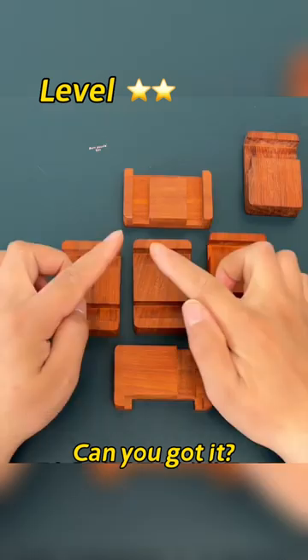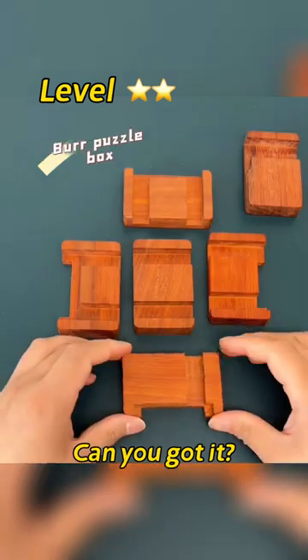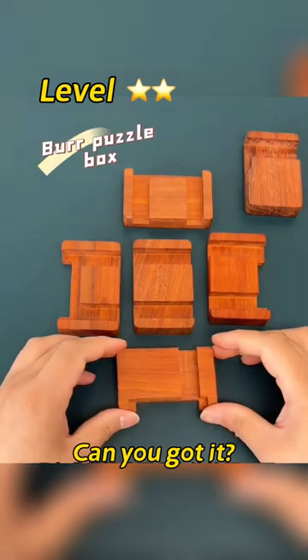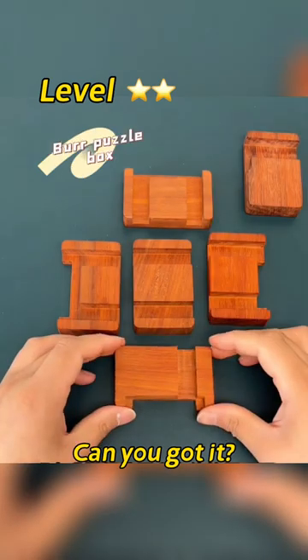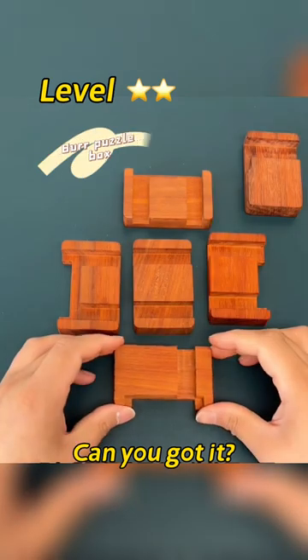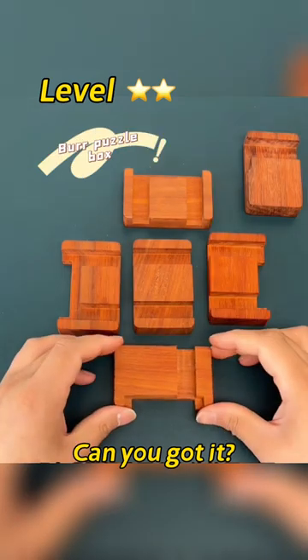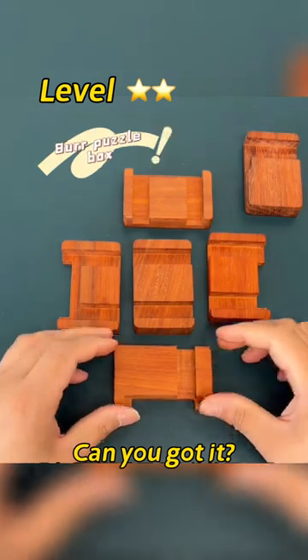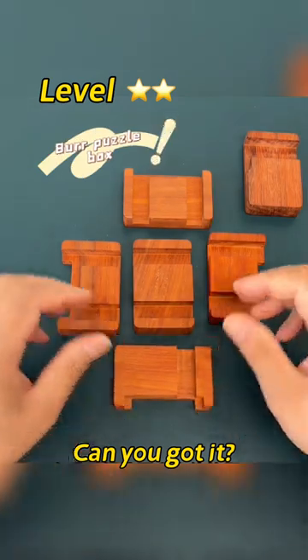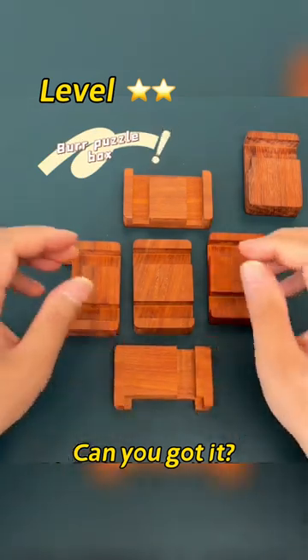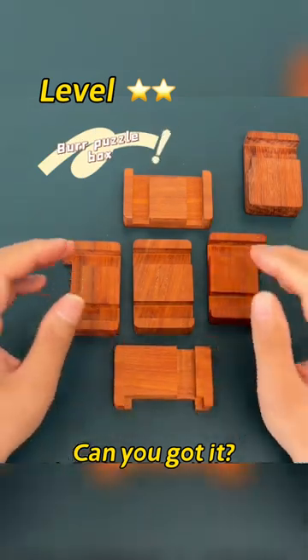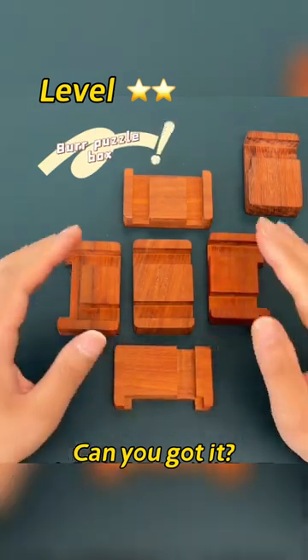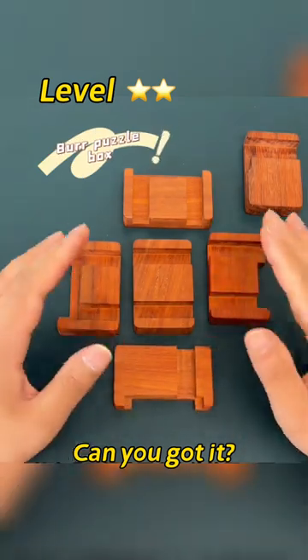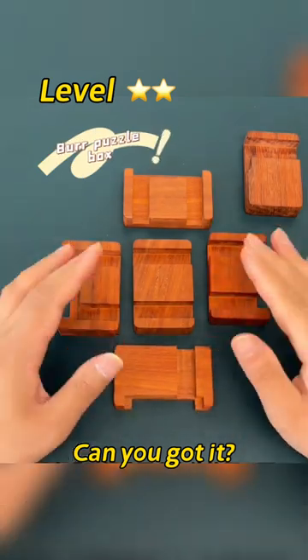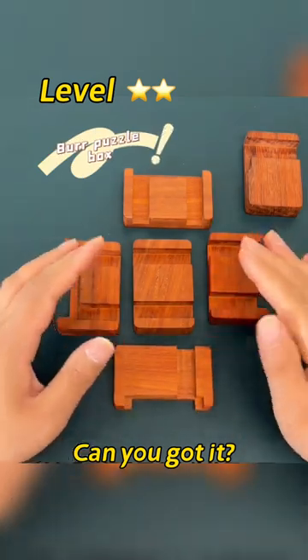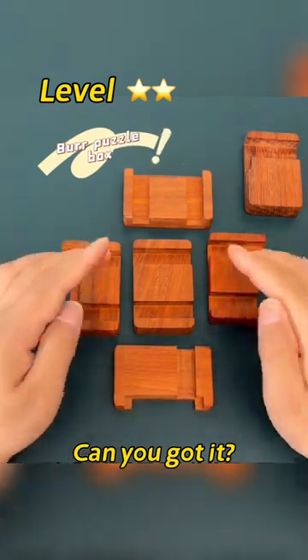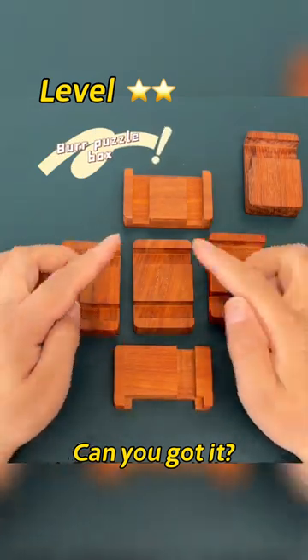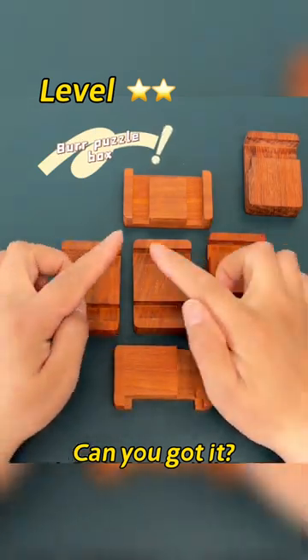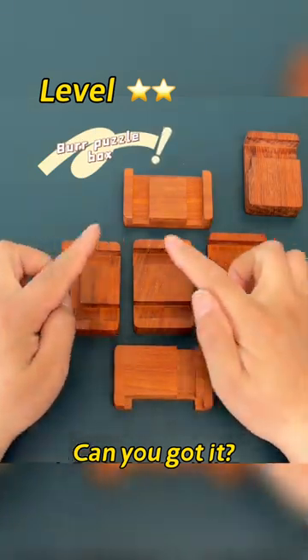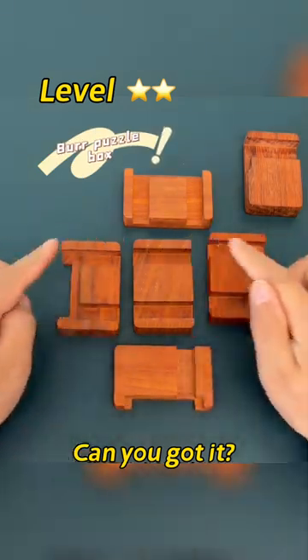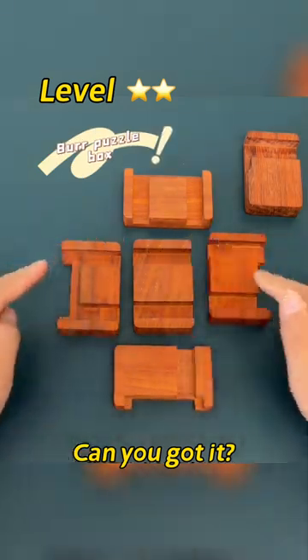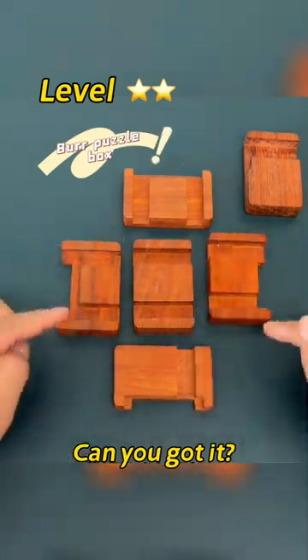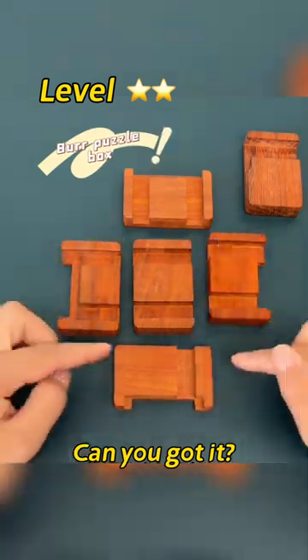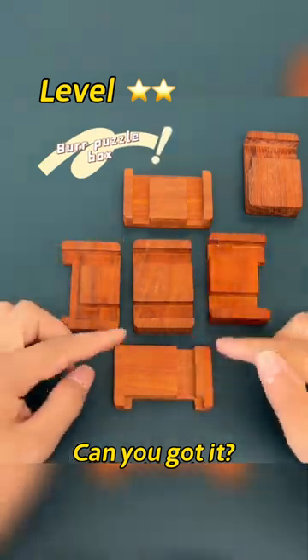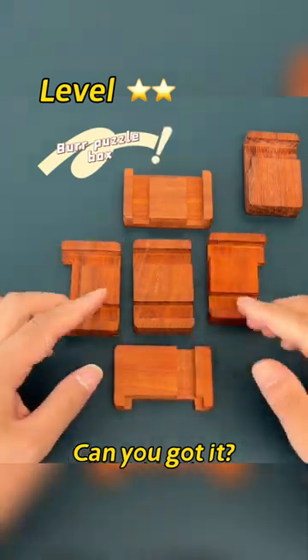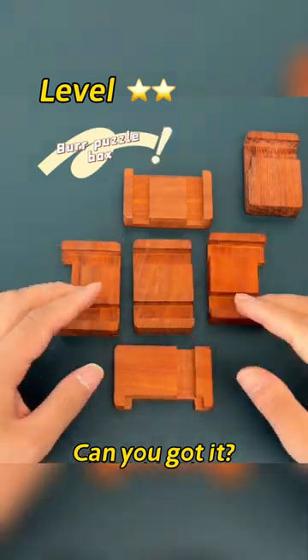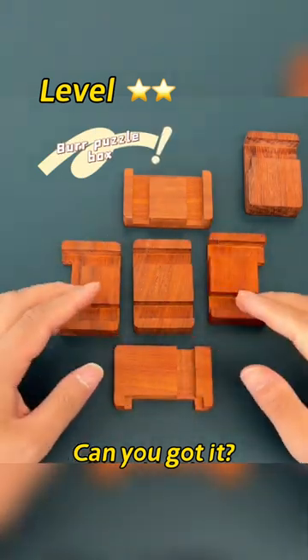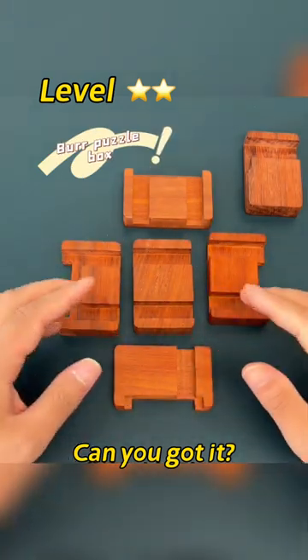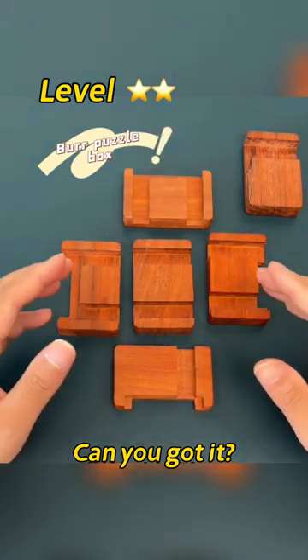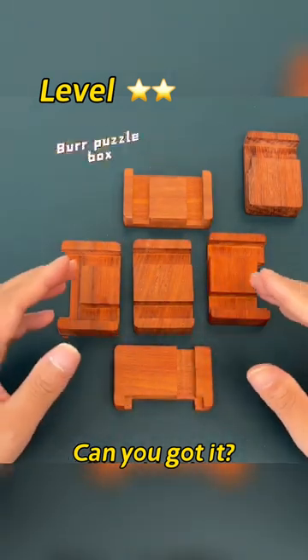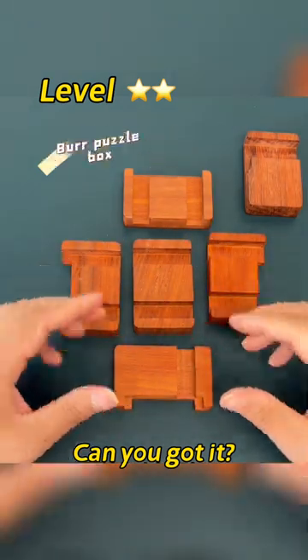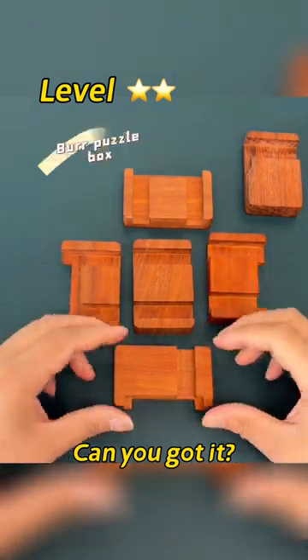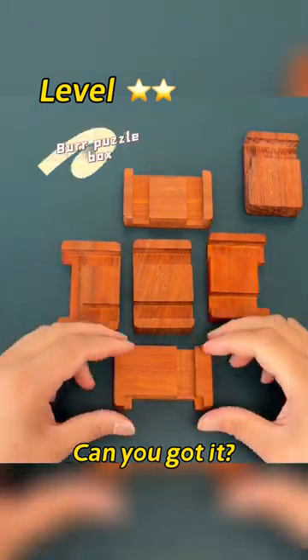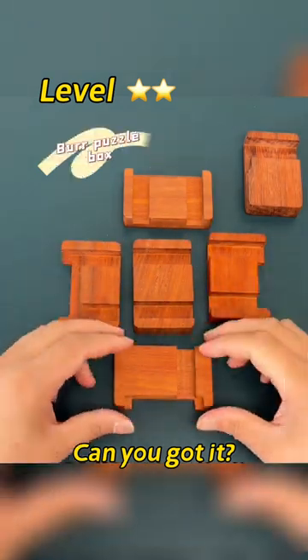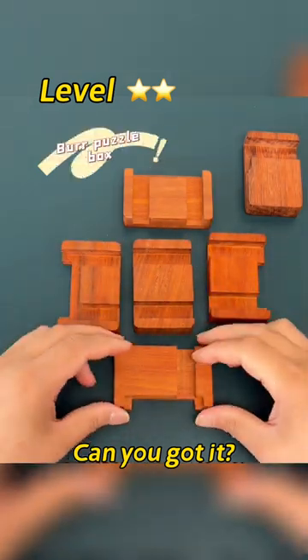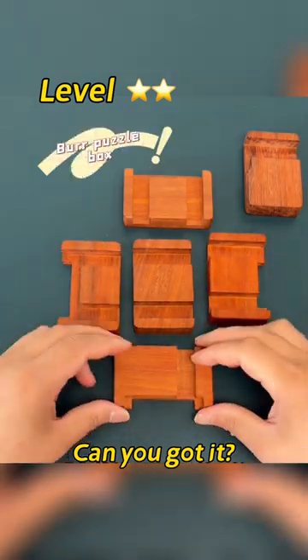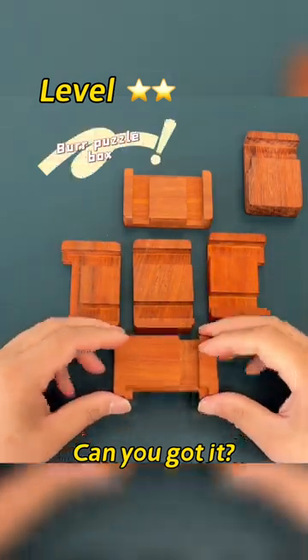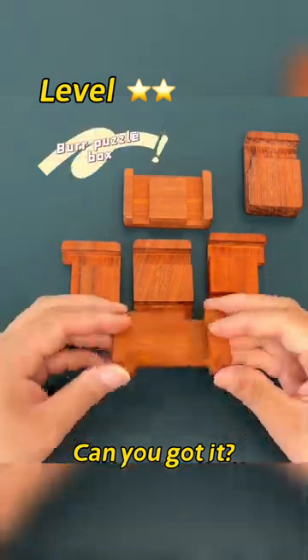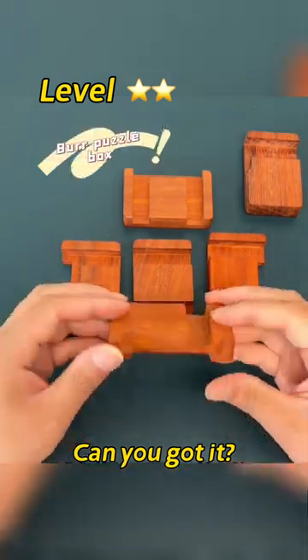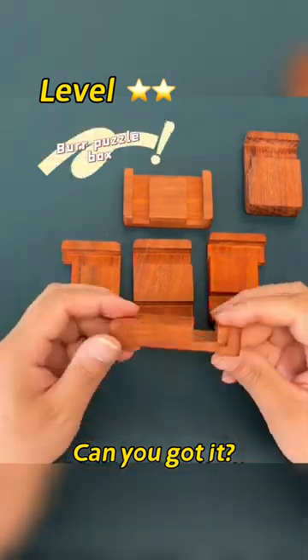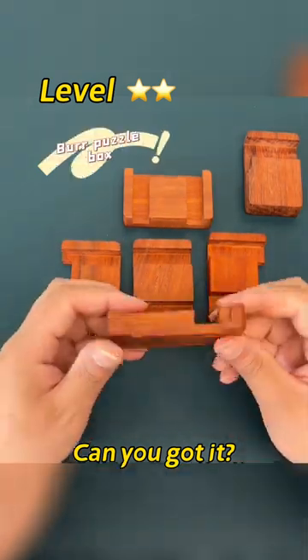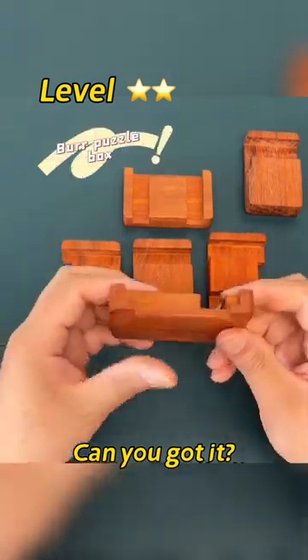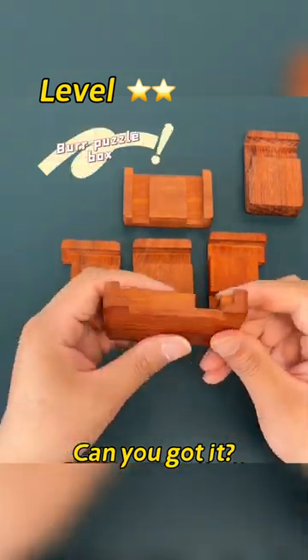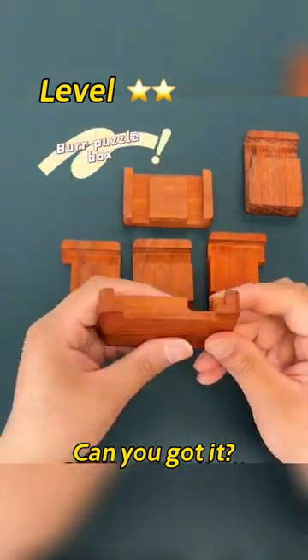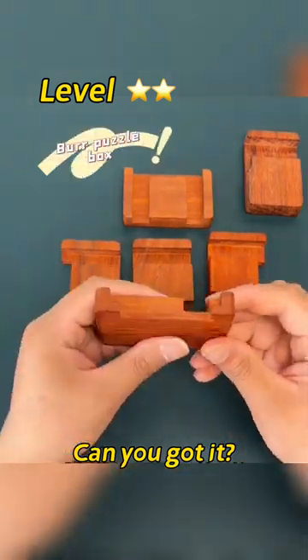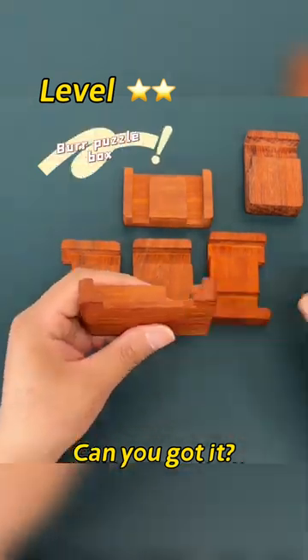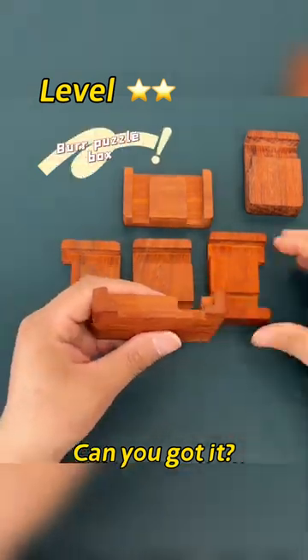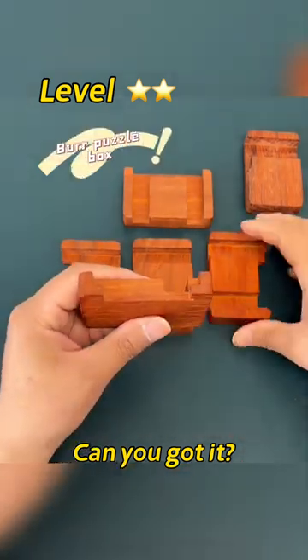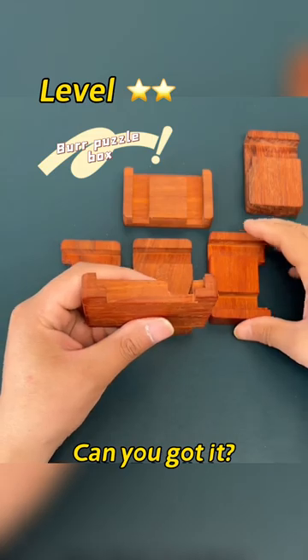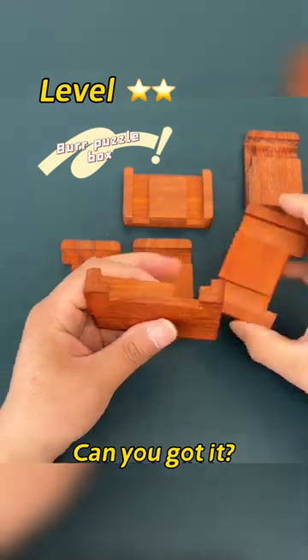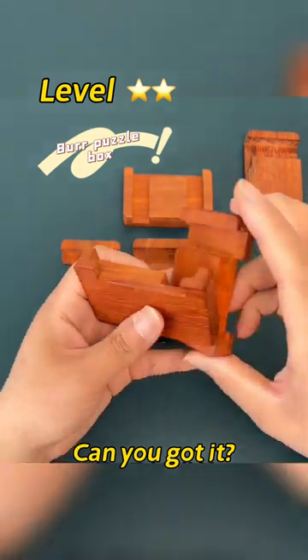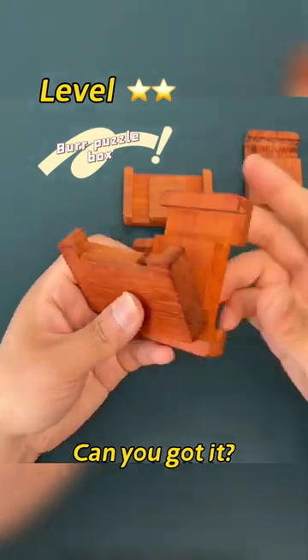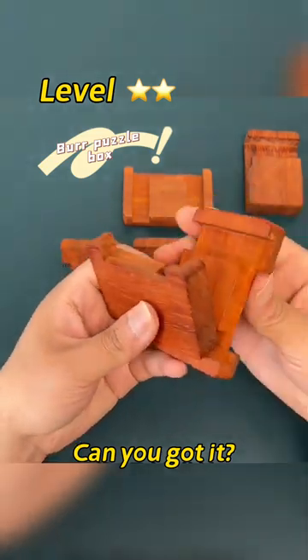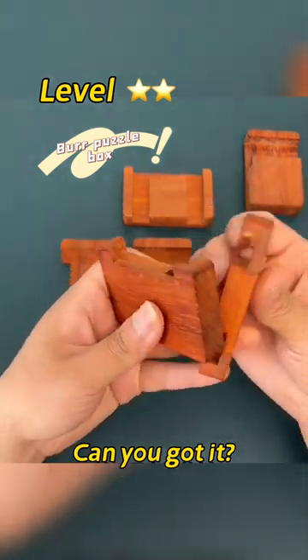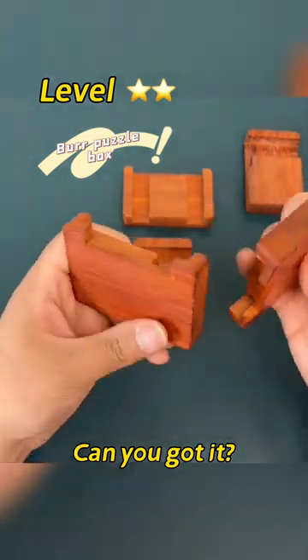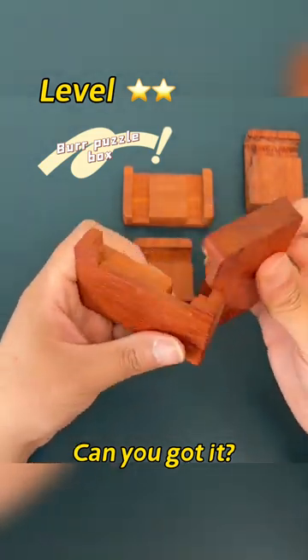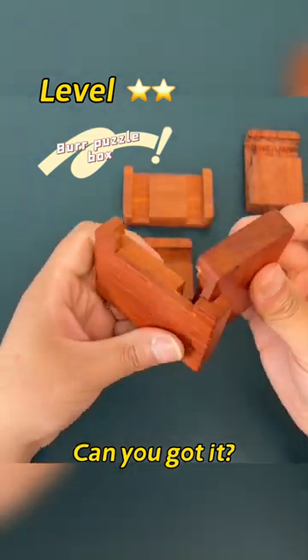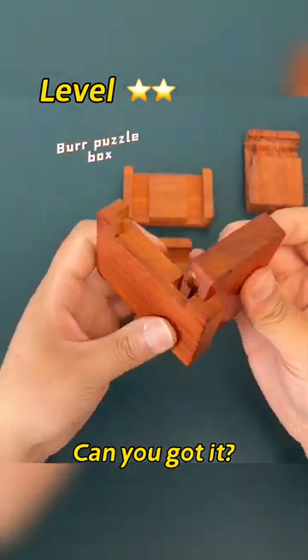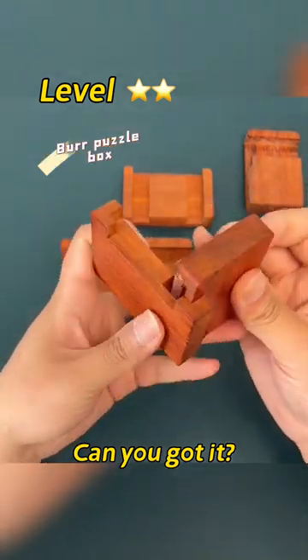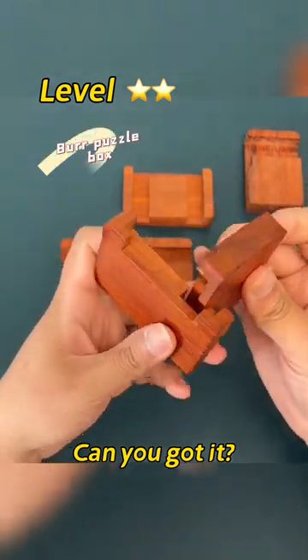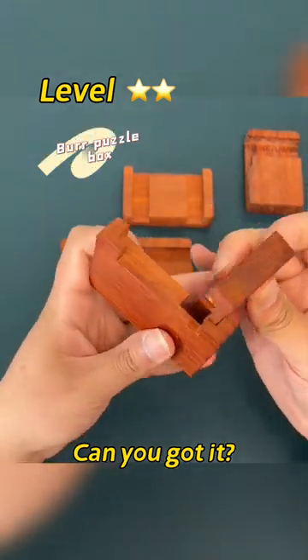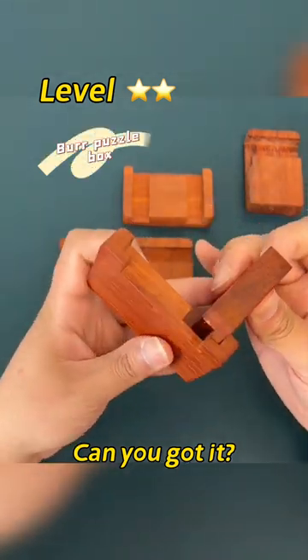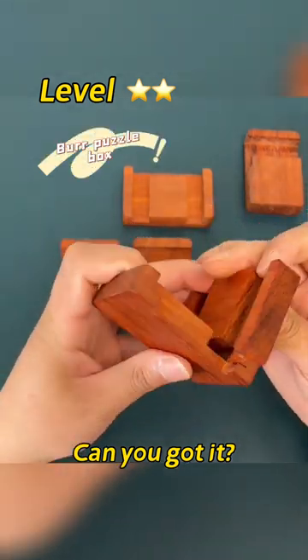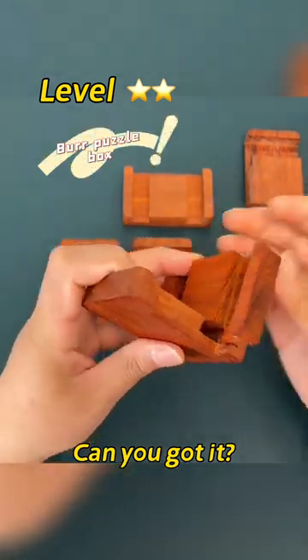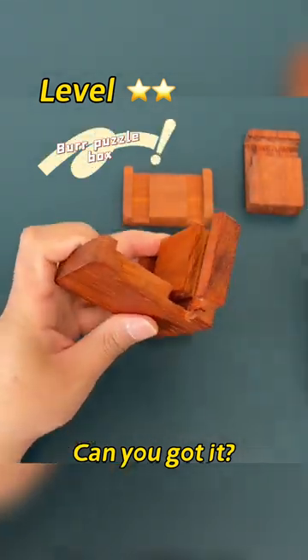This is a burpuzzle box. Place it according to this first. The installation steps need to be interlocked.